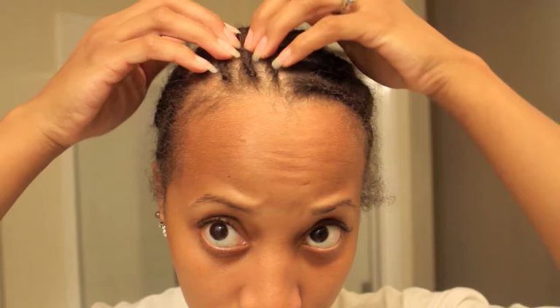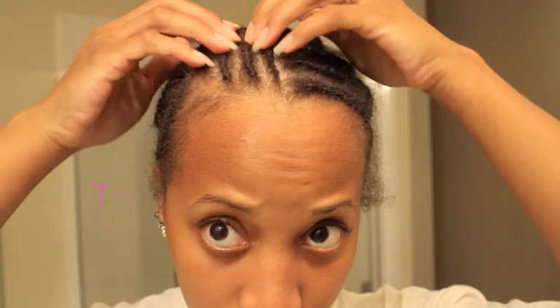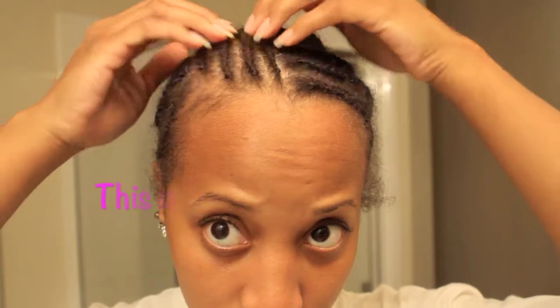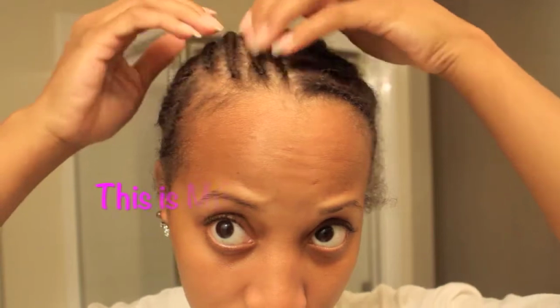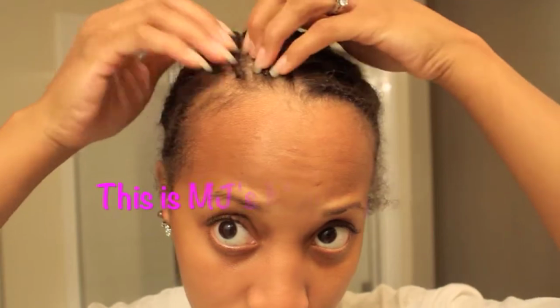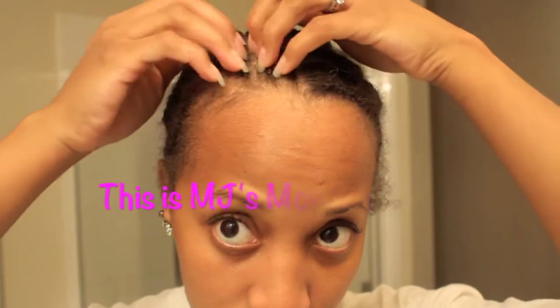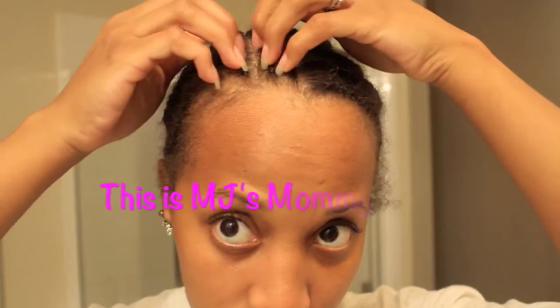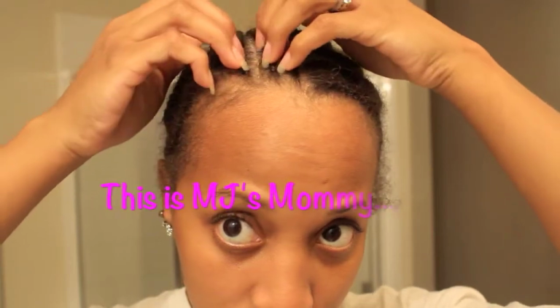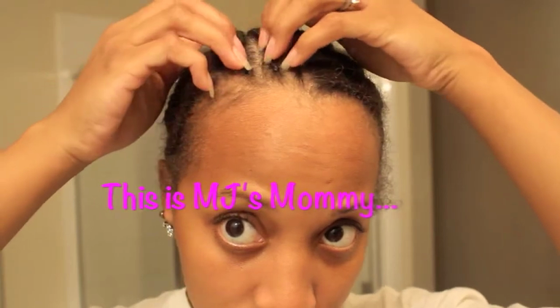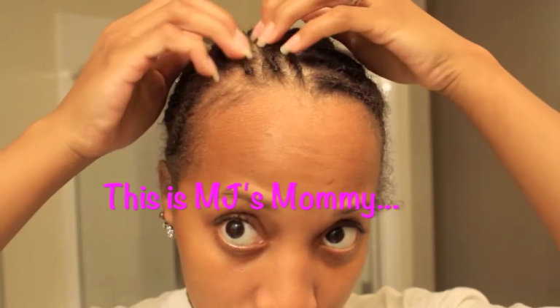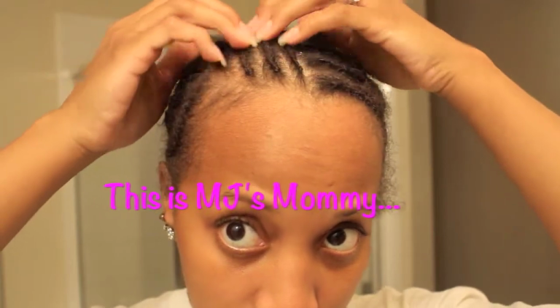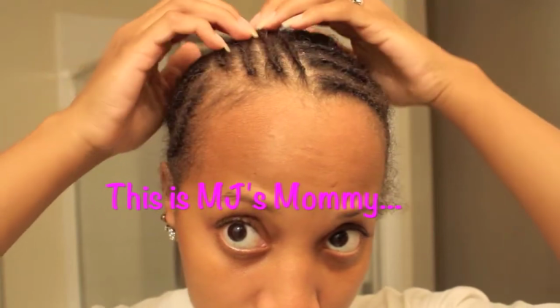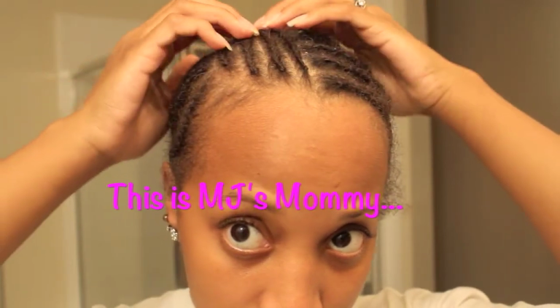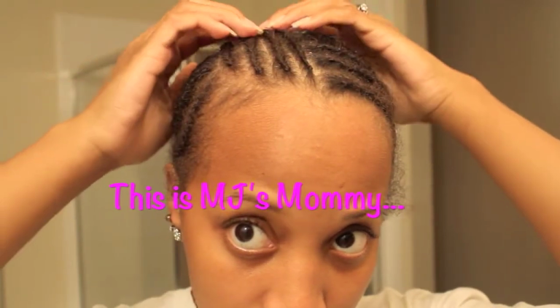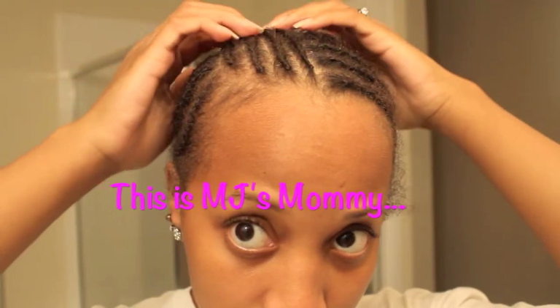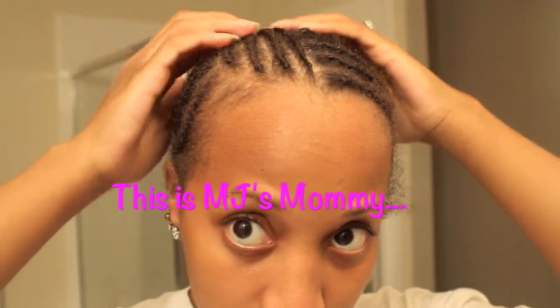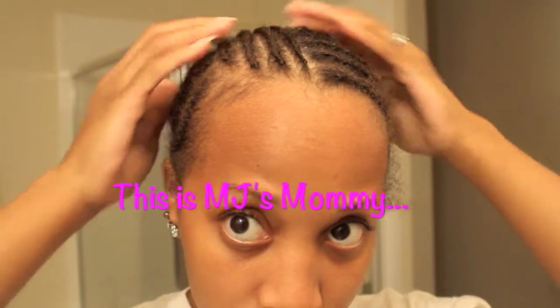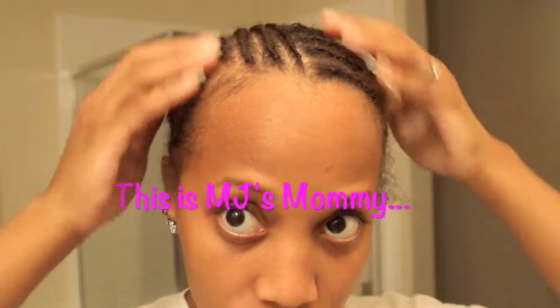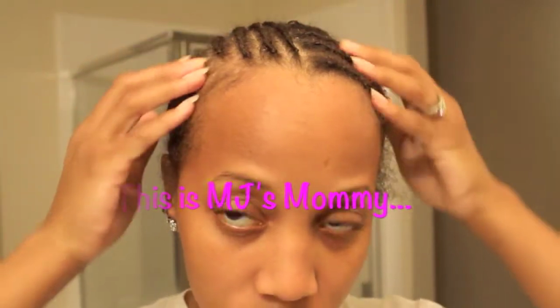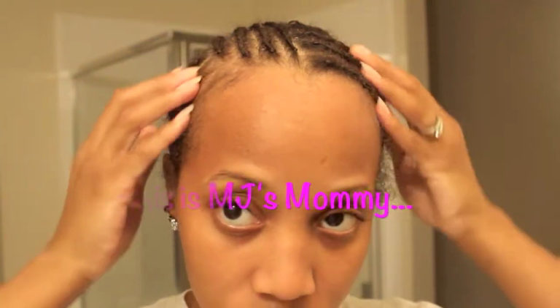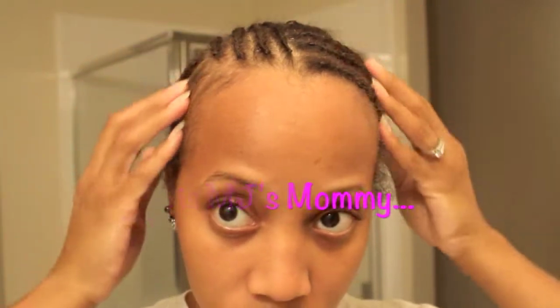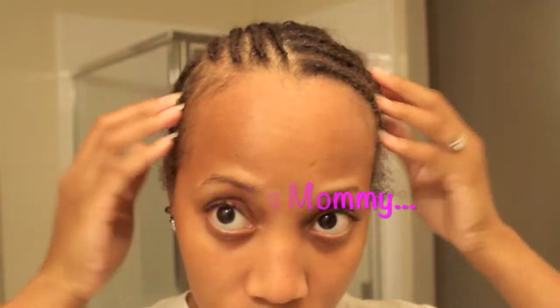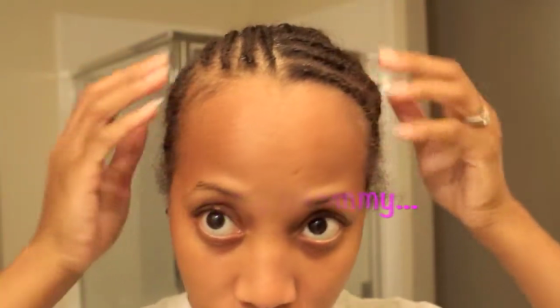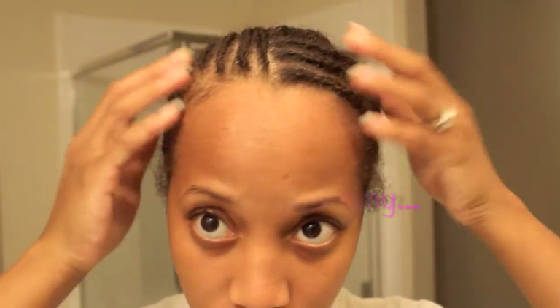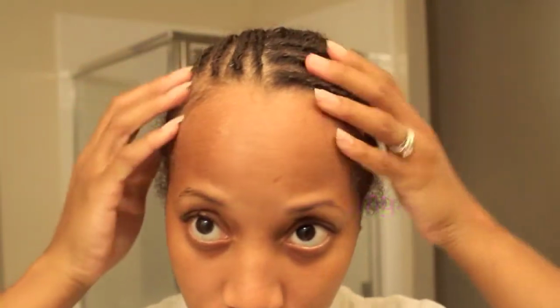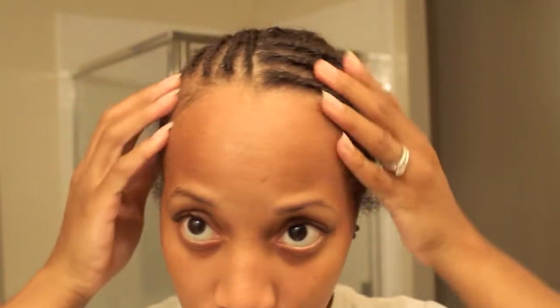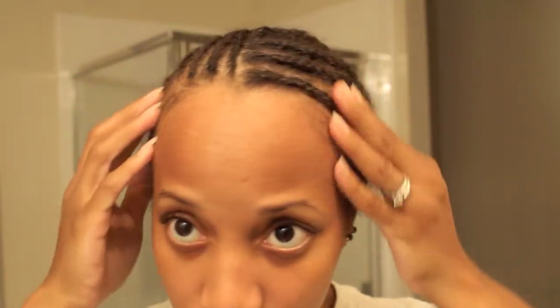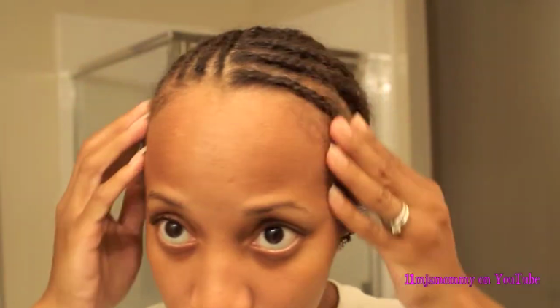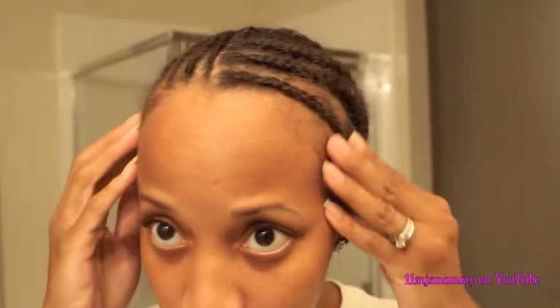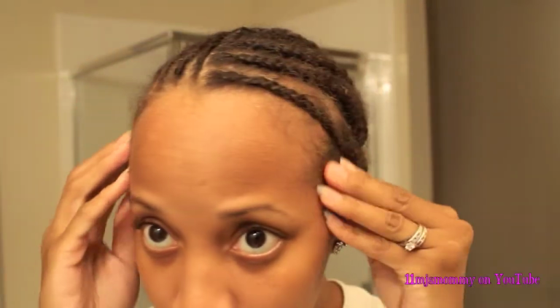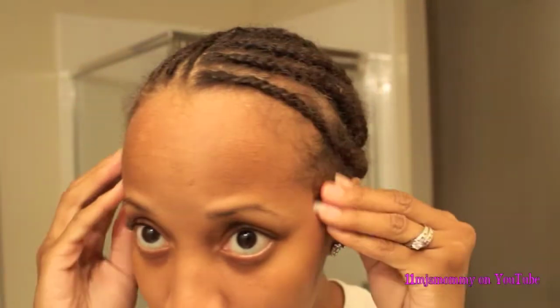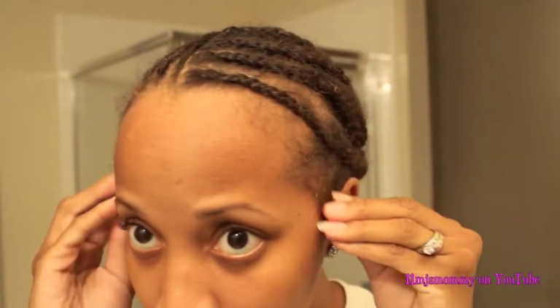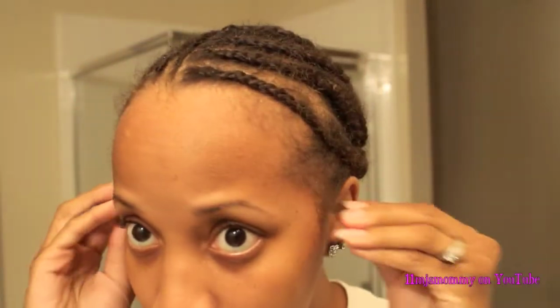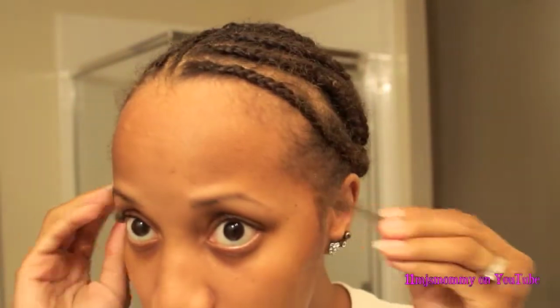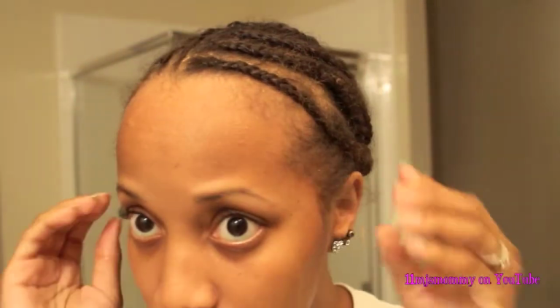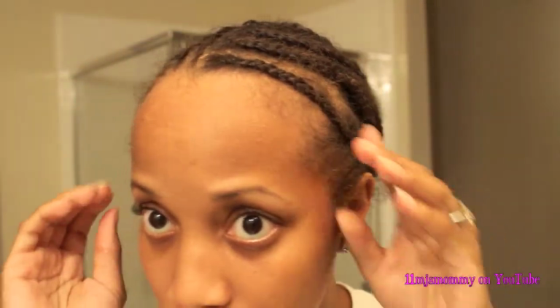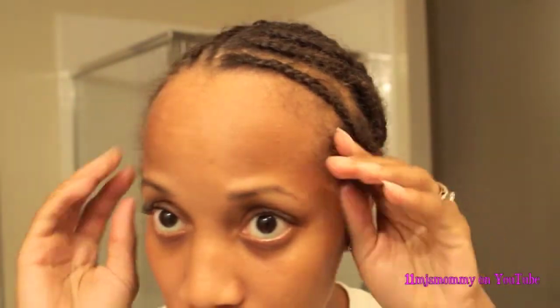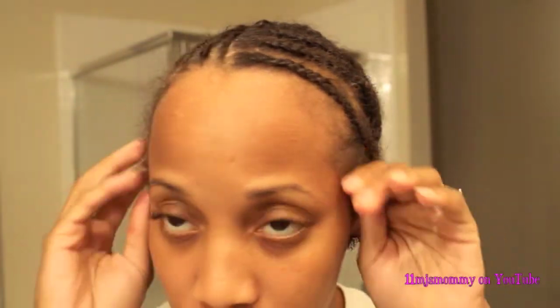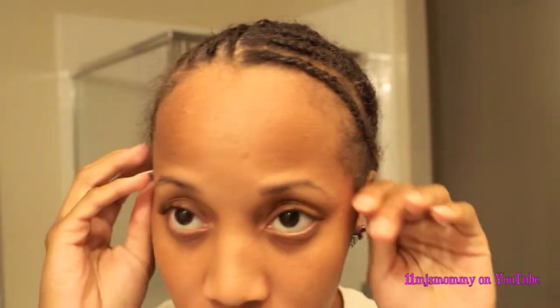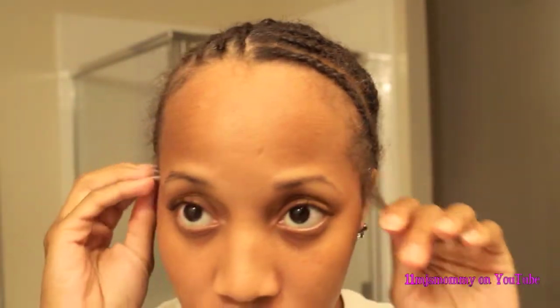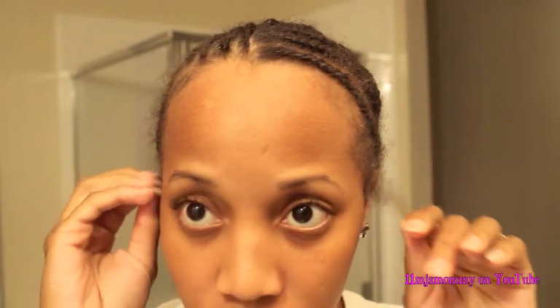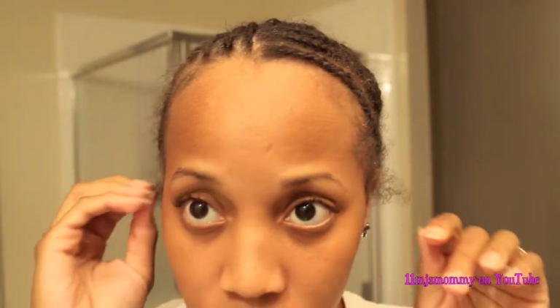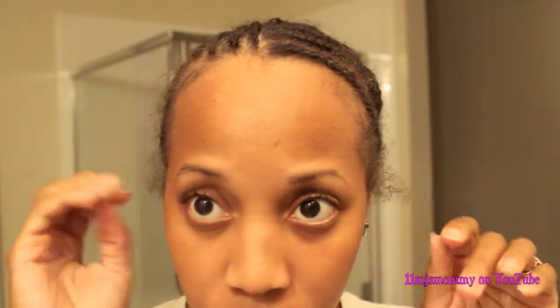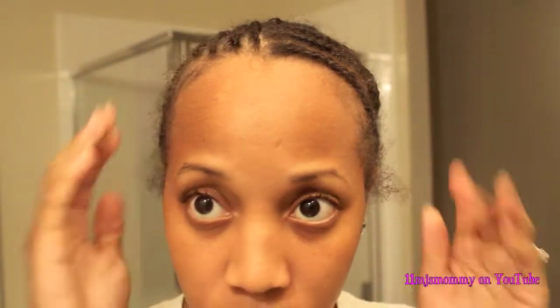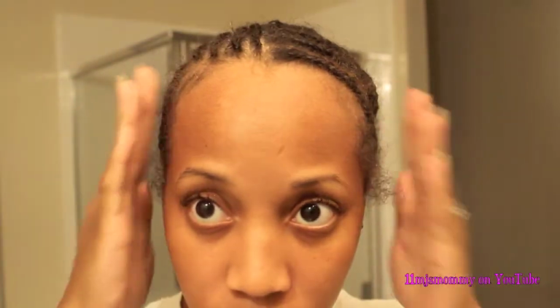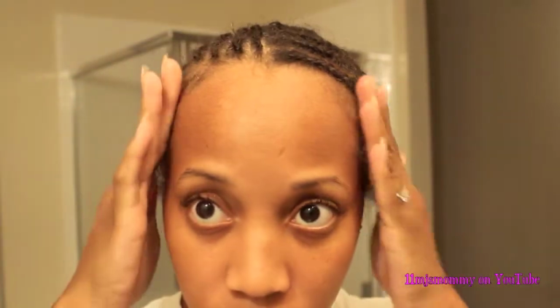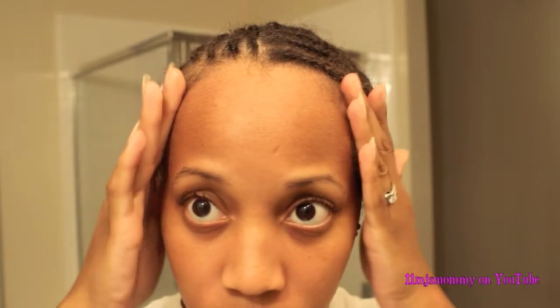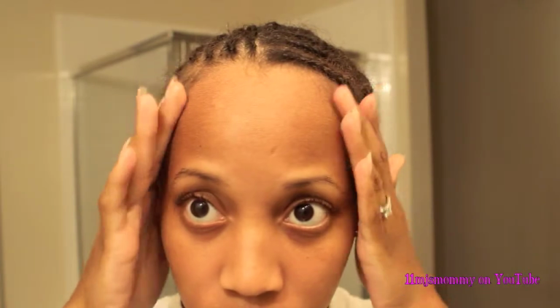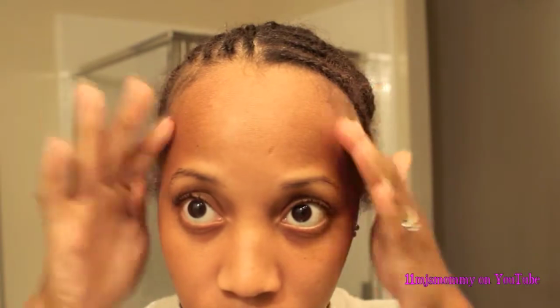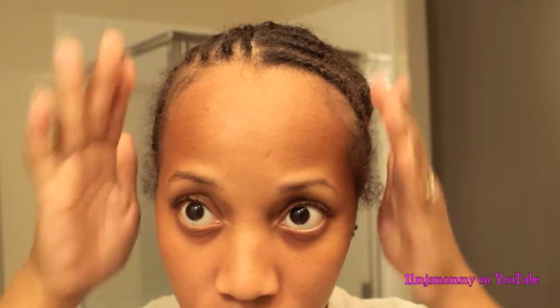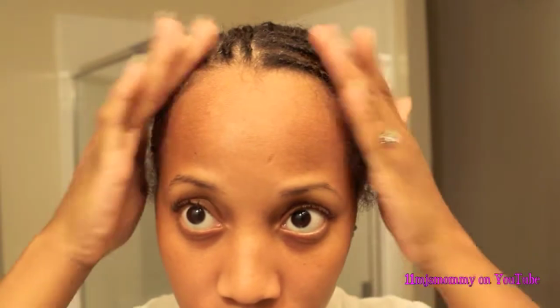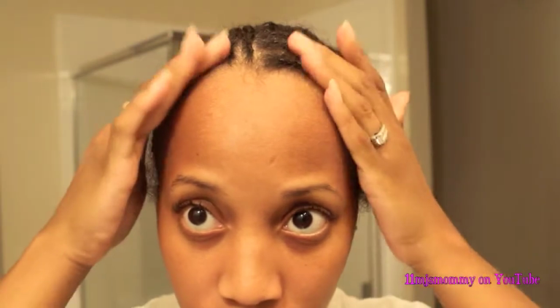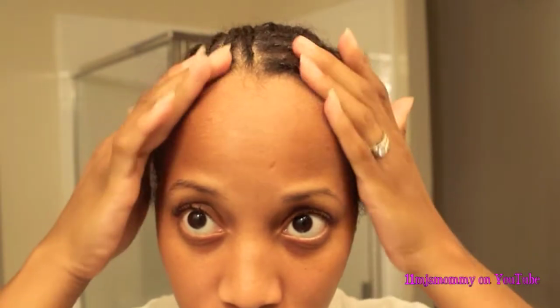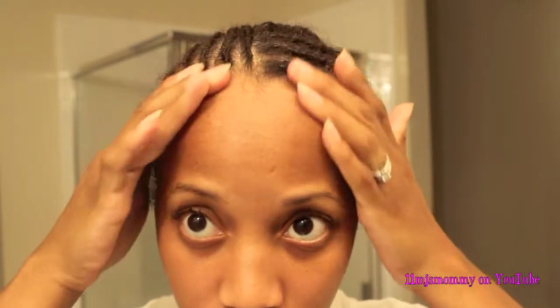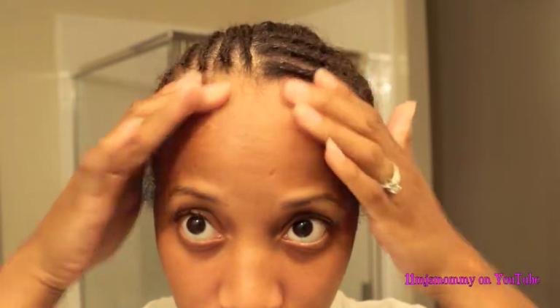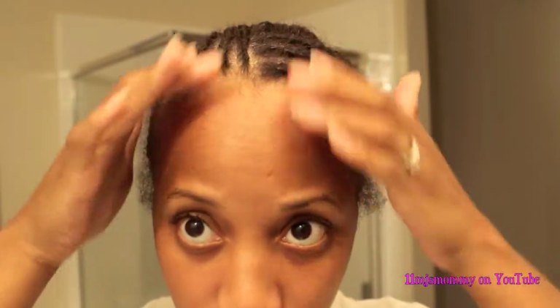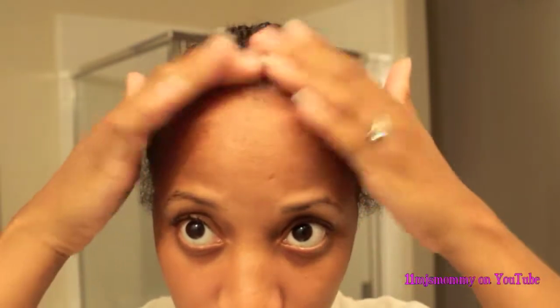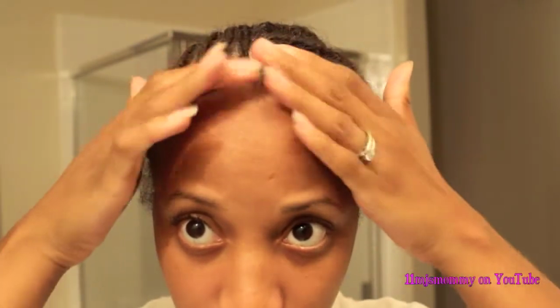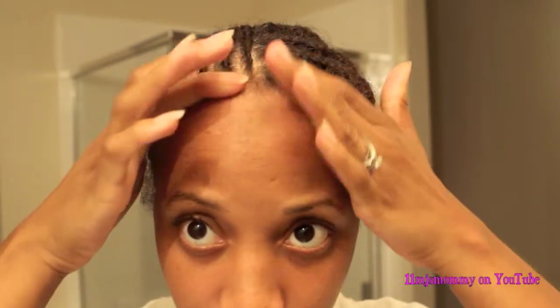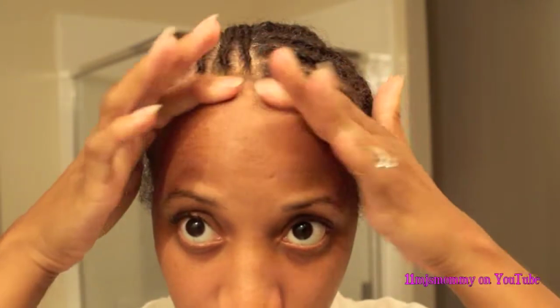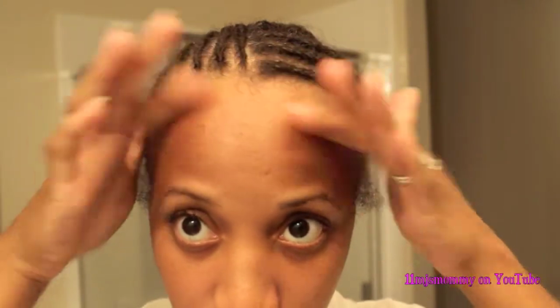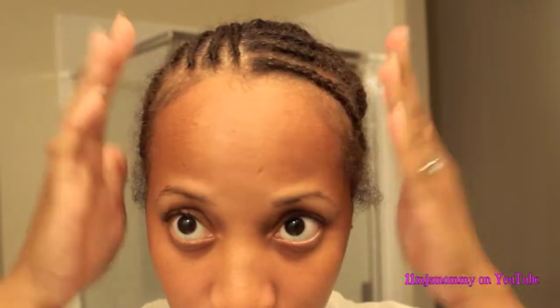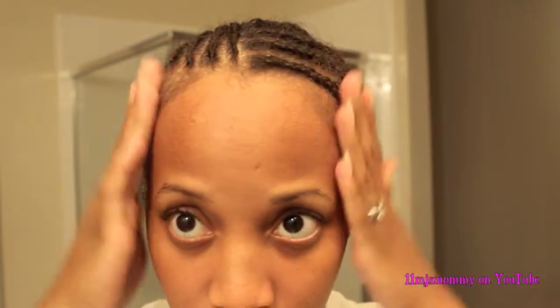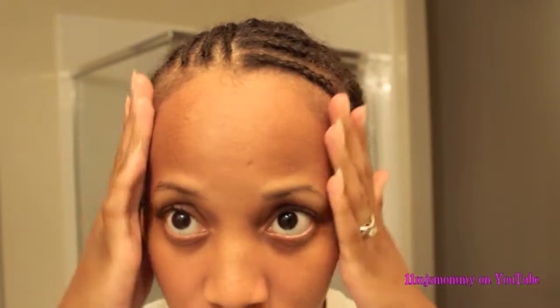Hey guys! My braids are kind of old from a previous installation I had, so my baby hair is starting to come out a little bit.